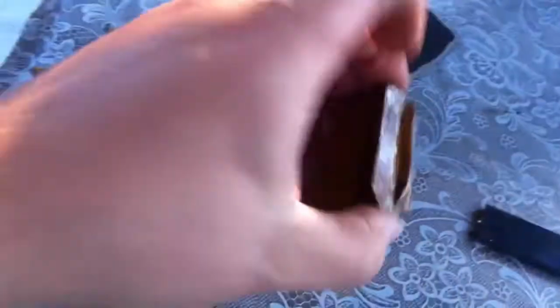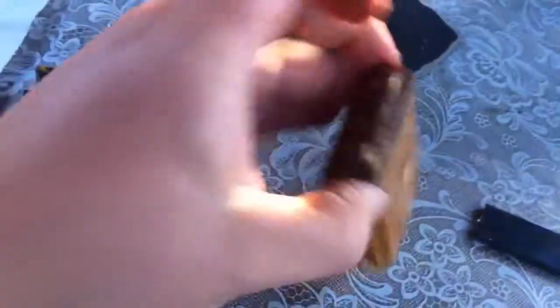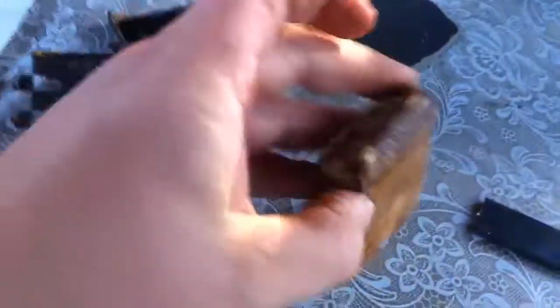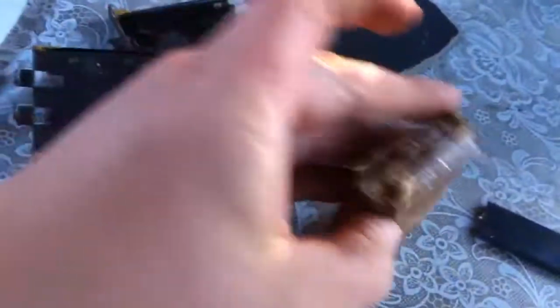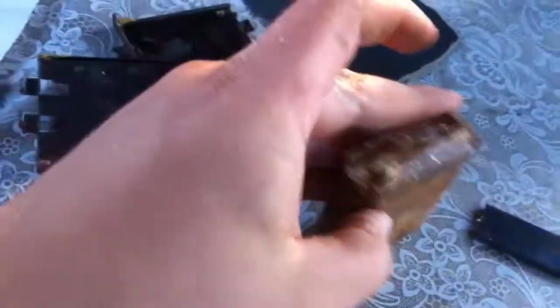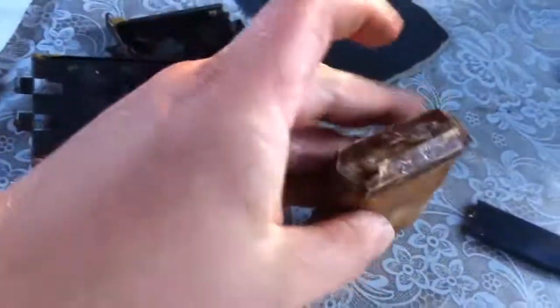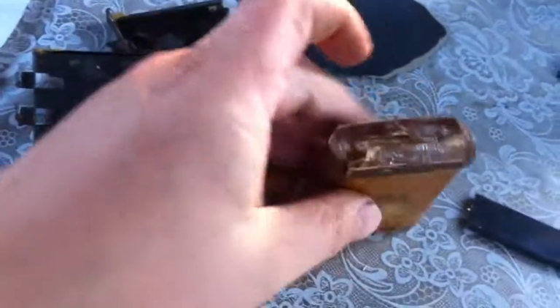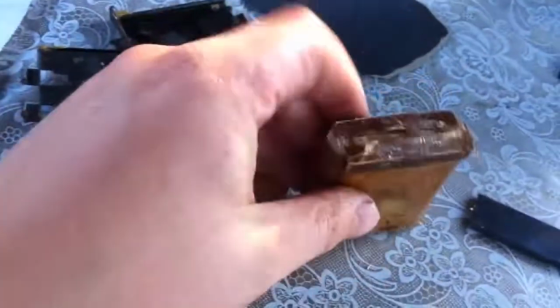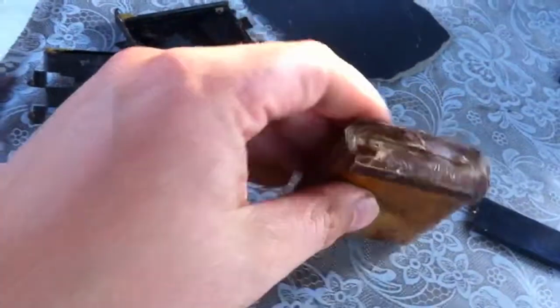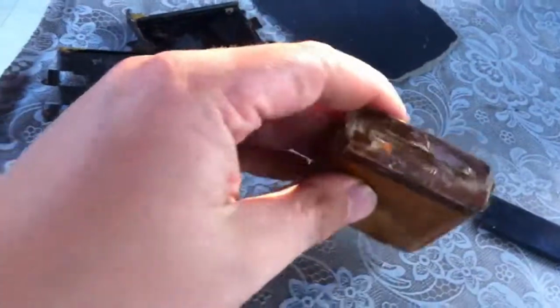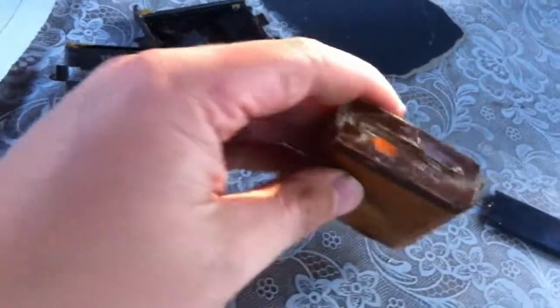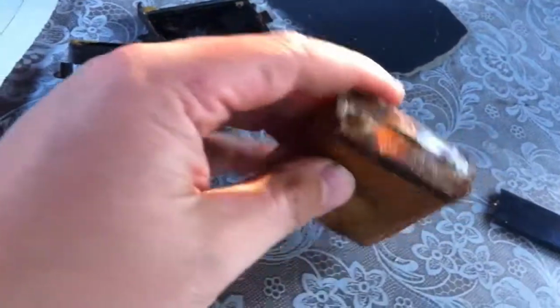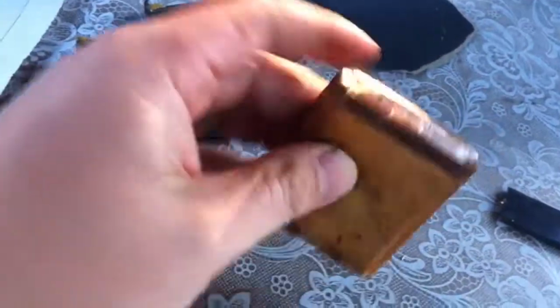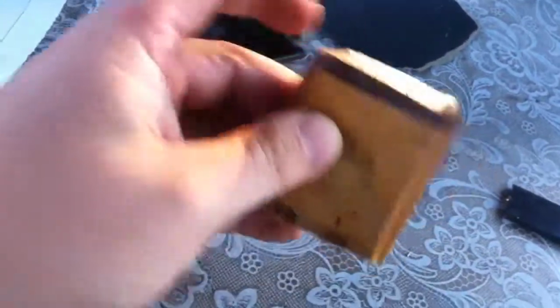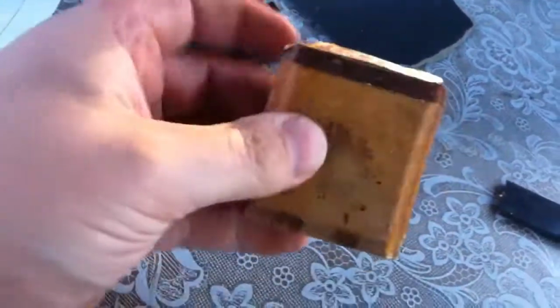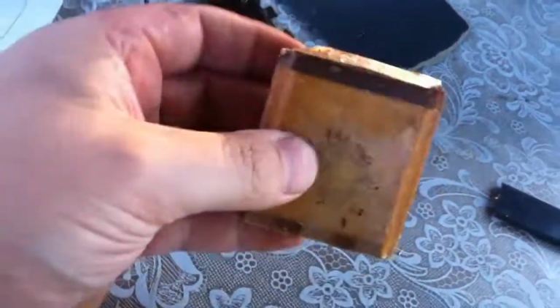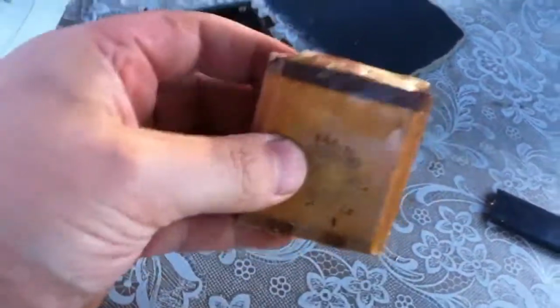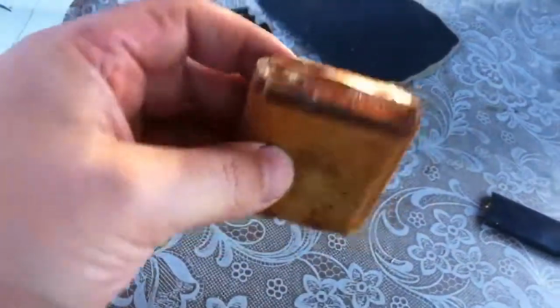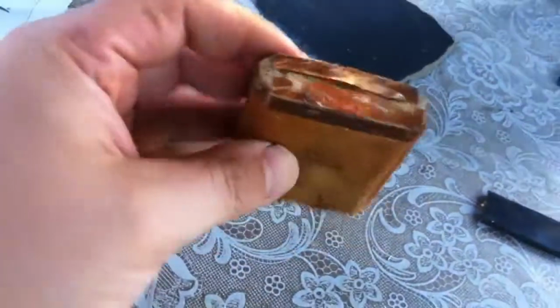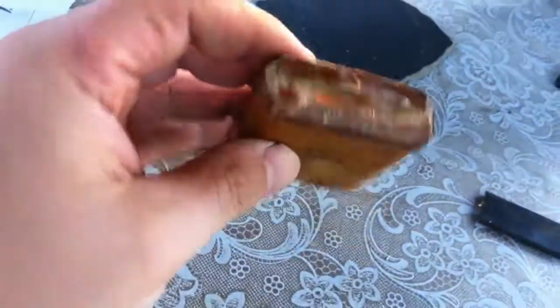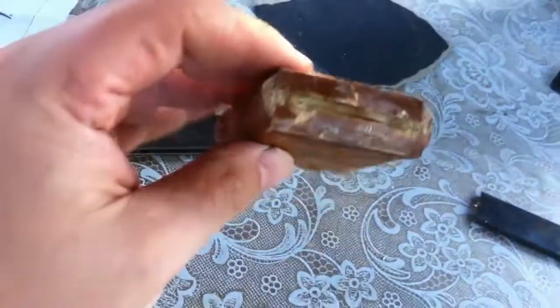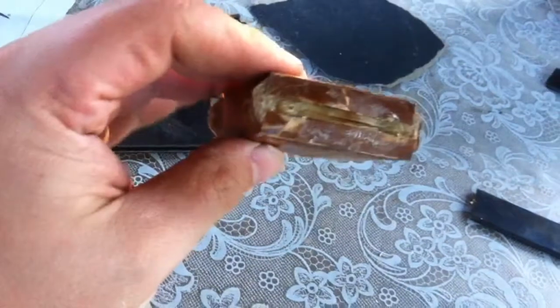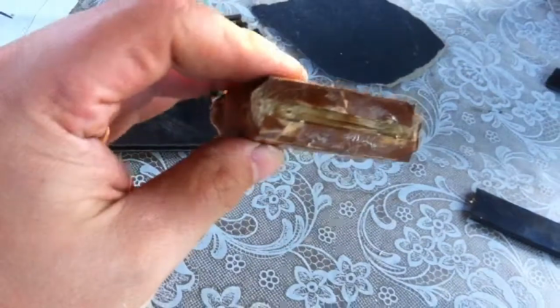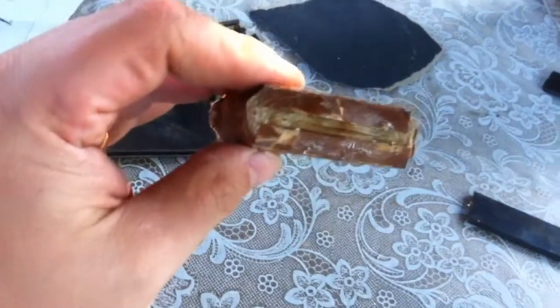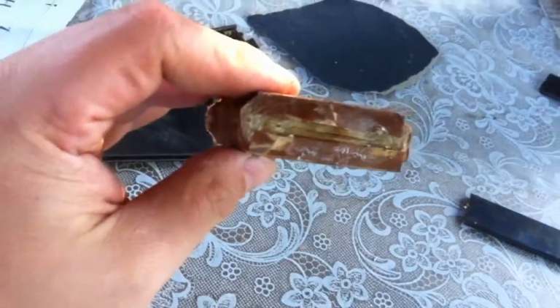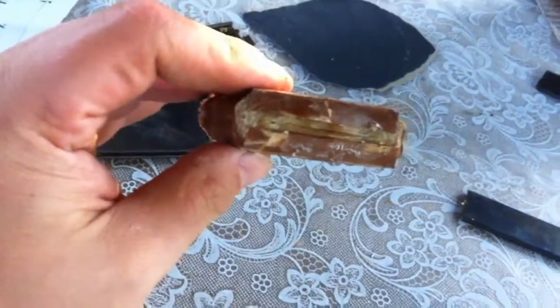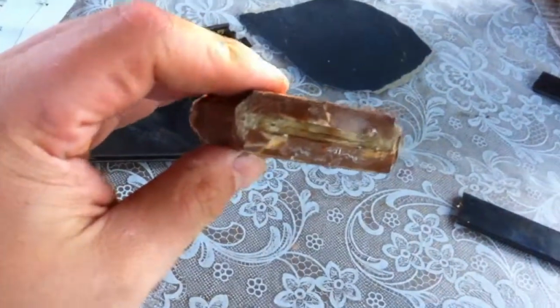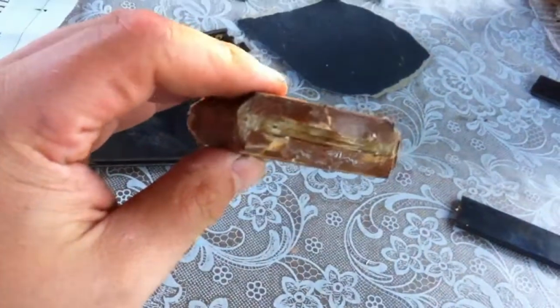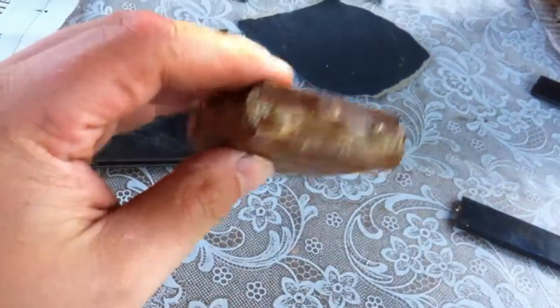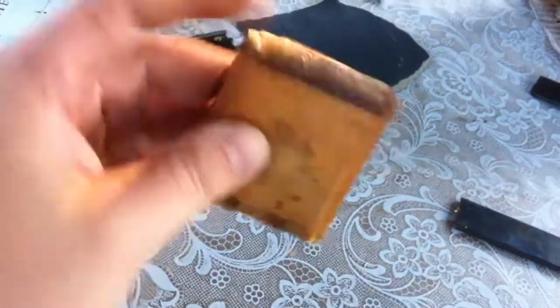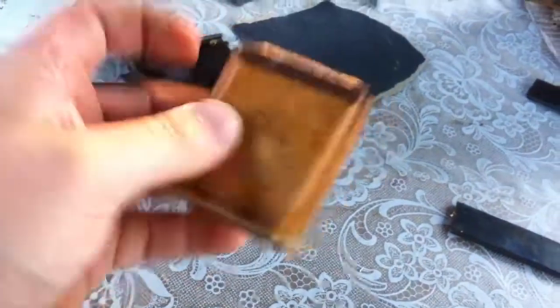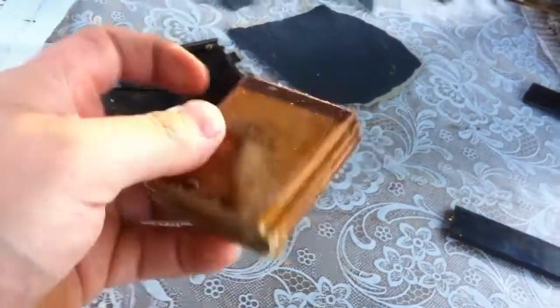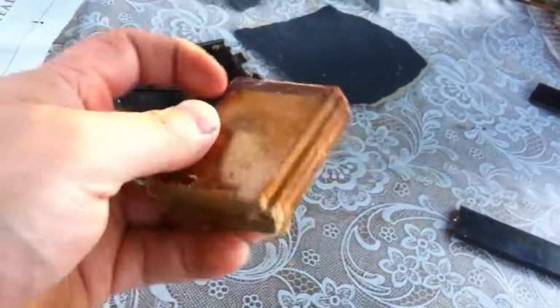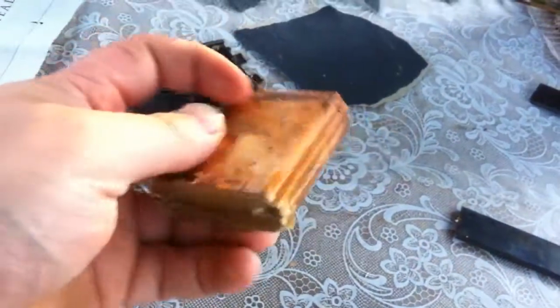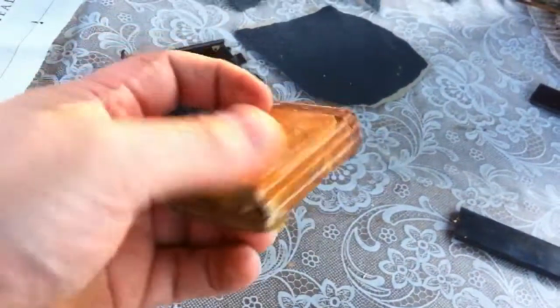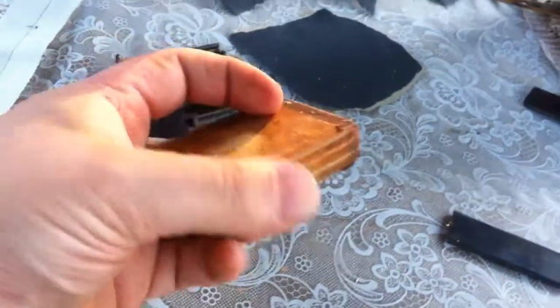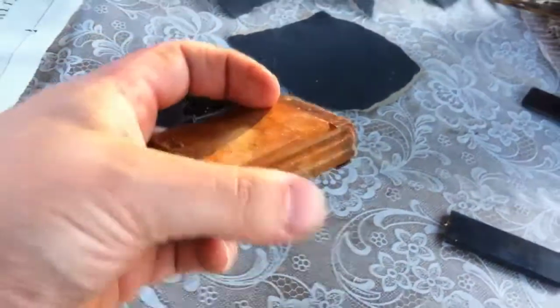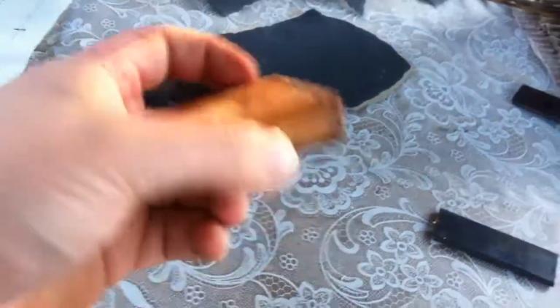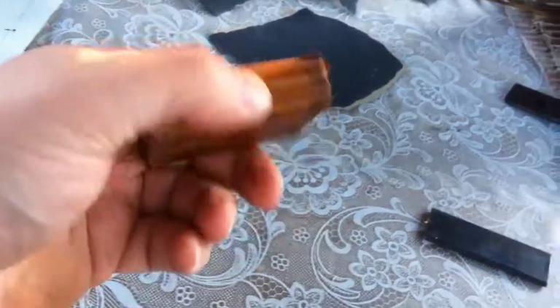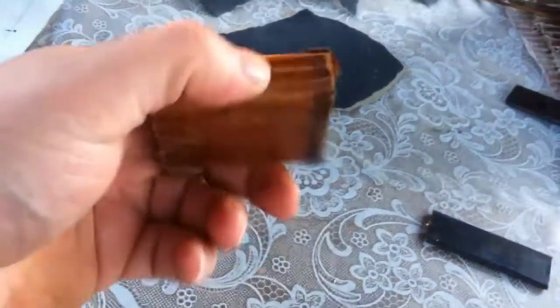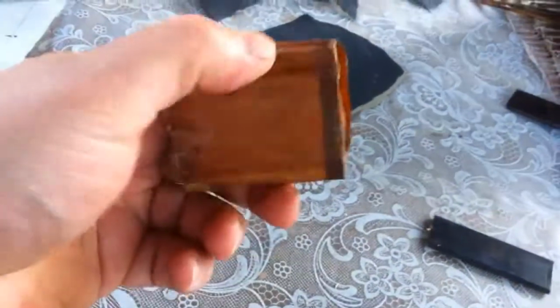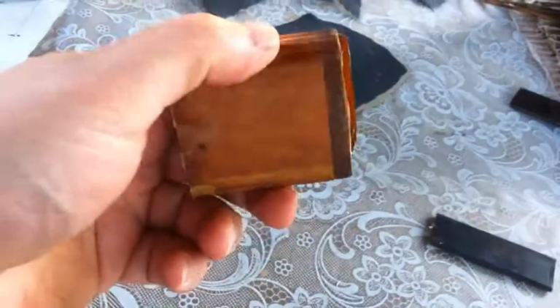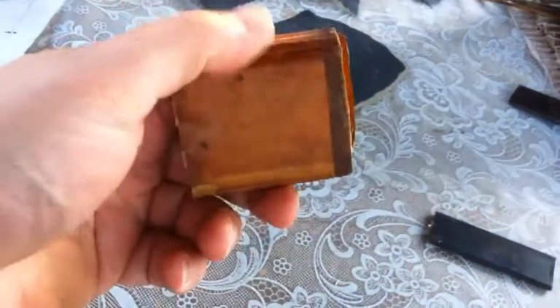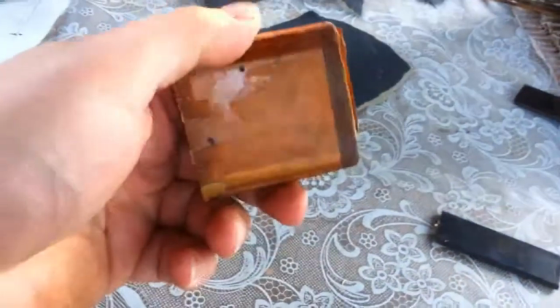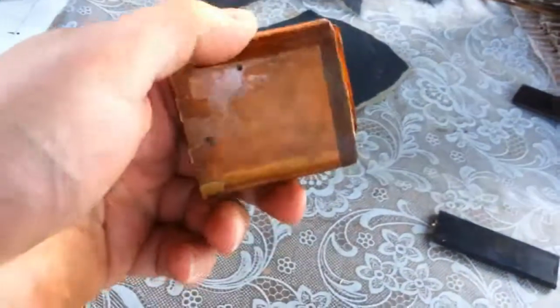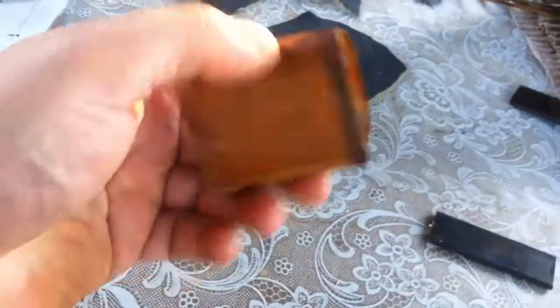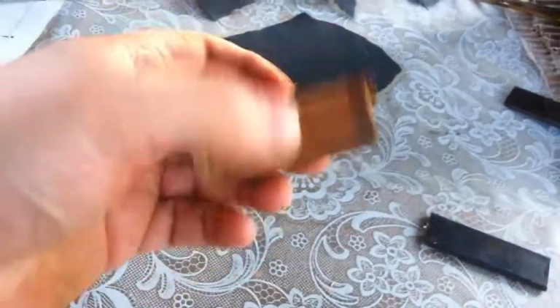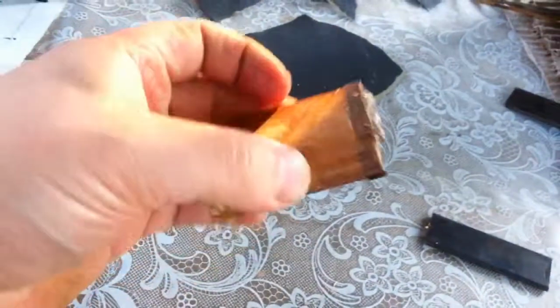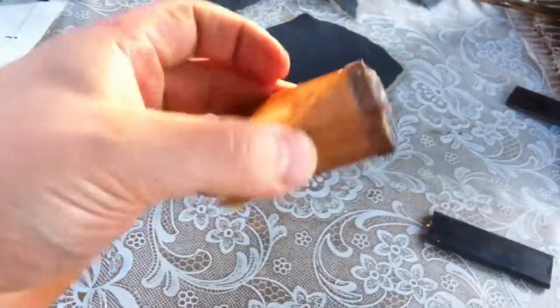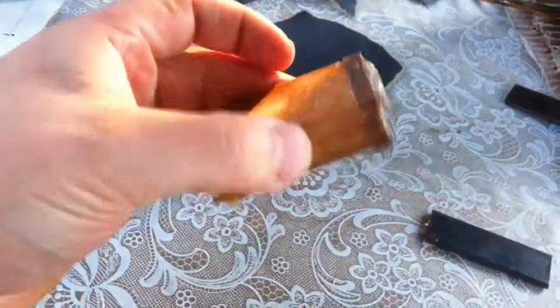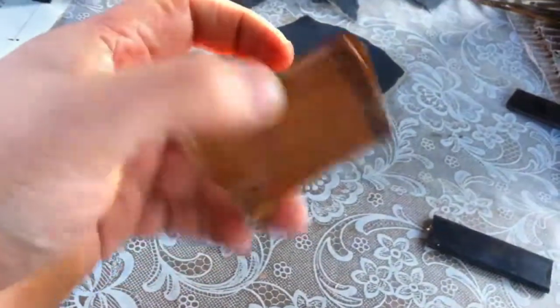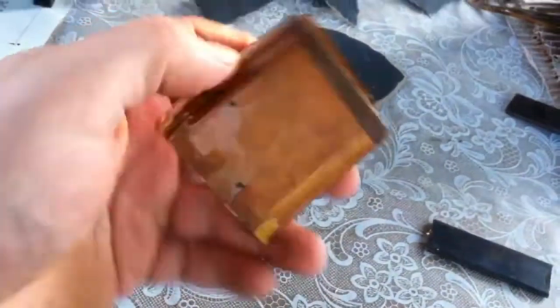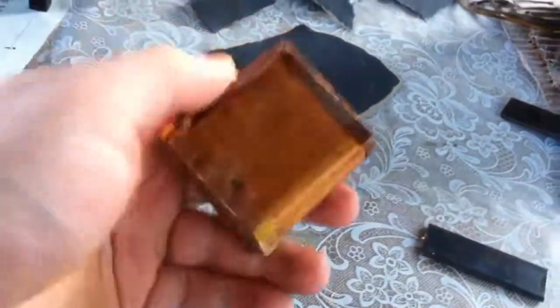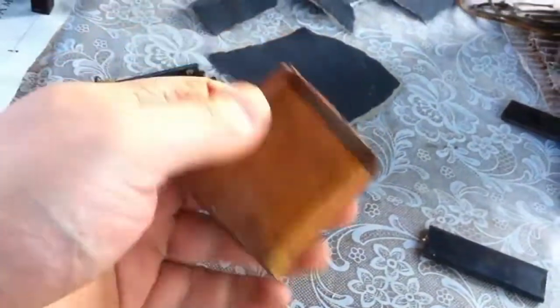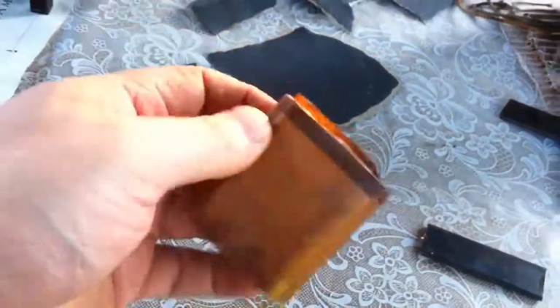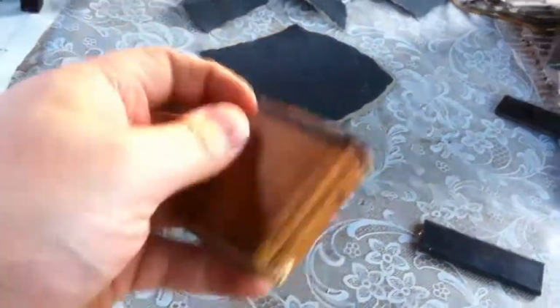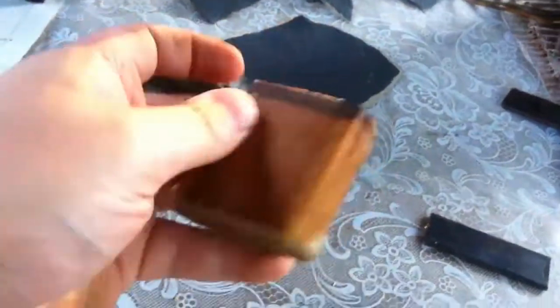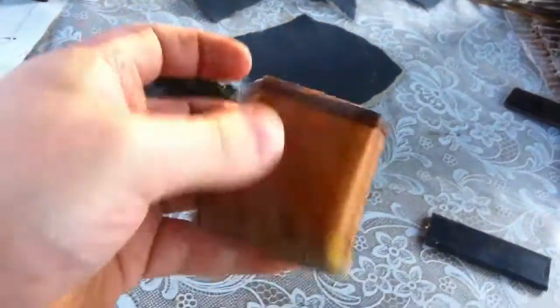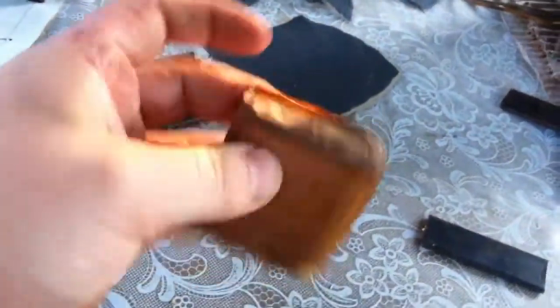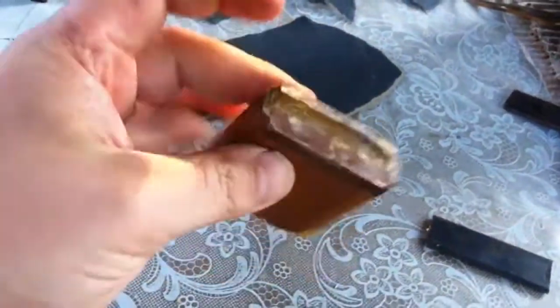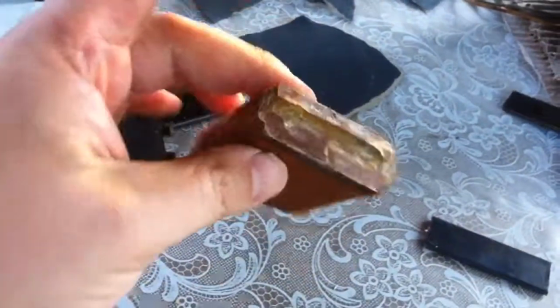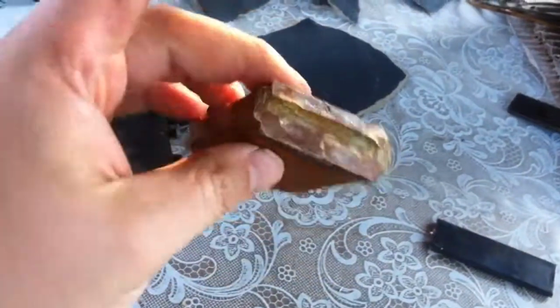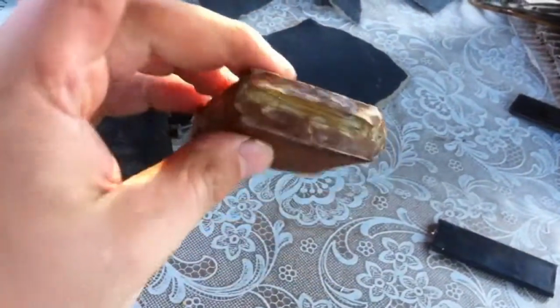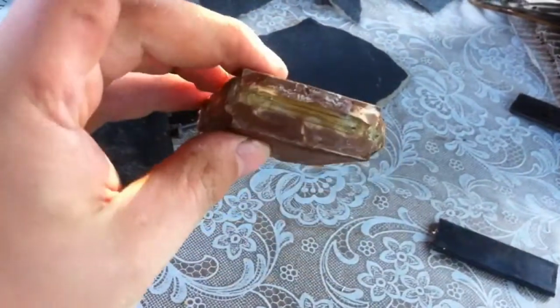And here's the block capacitor — paper, aluminum foil, and wax.